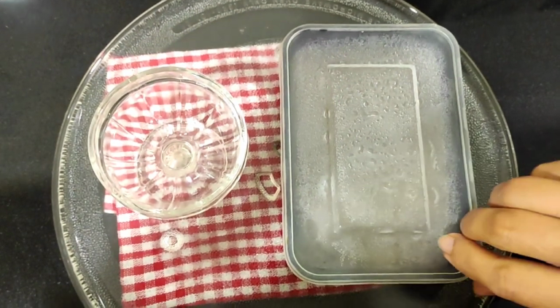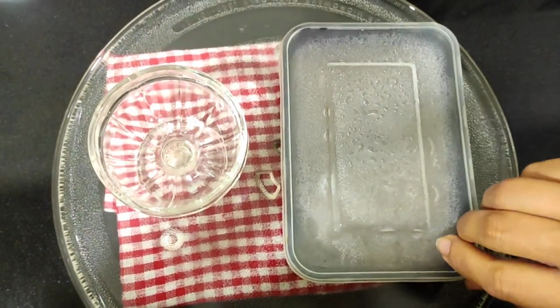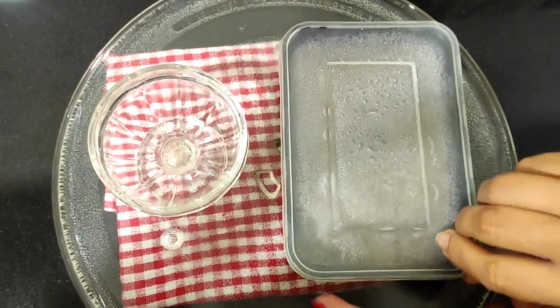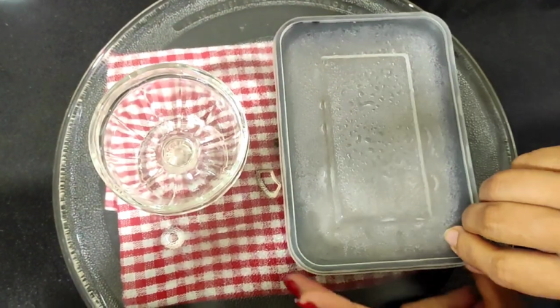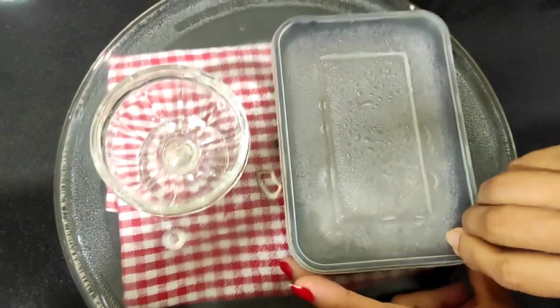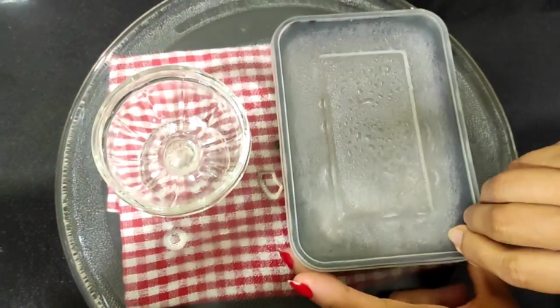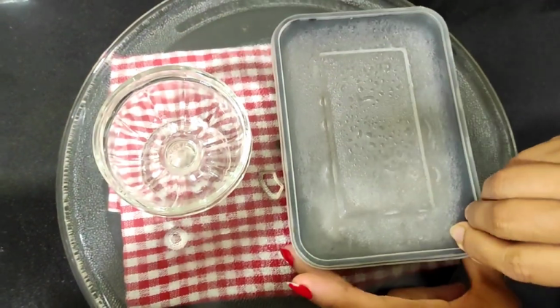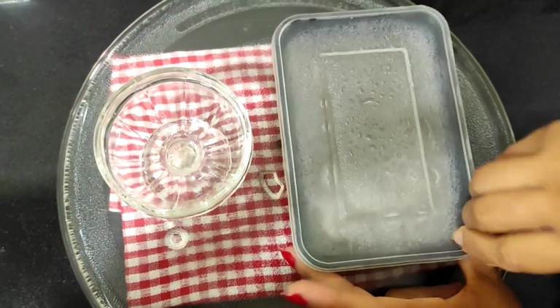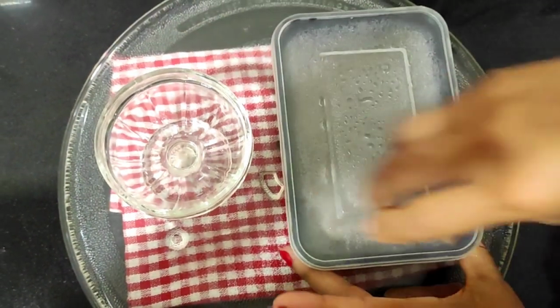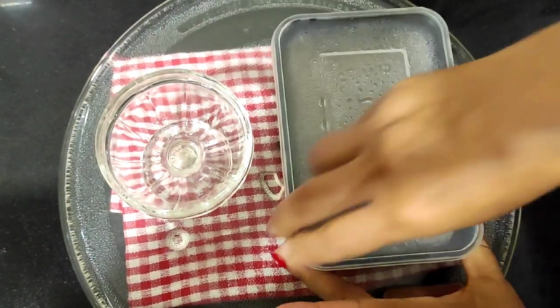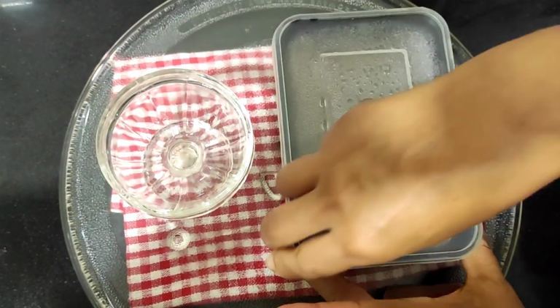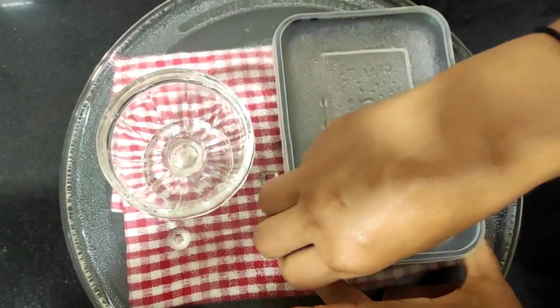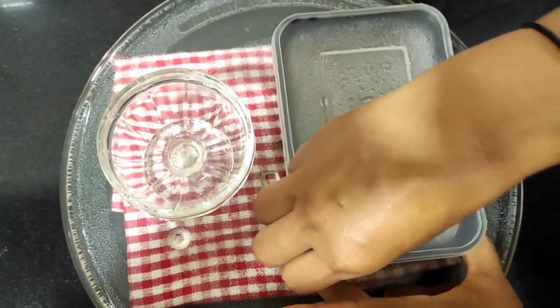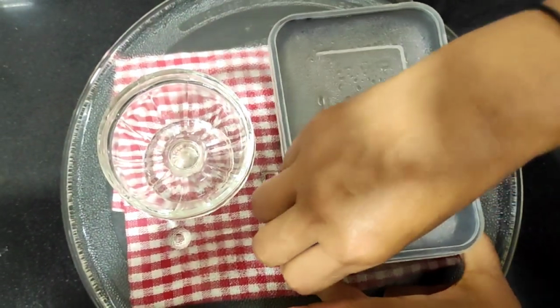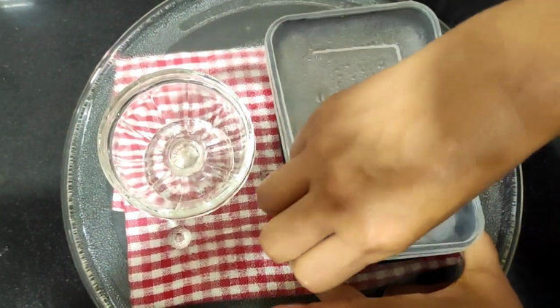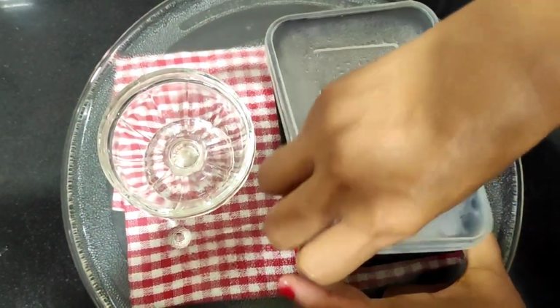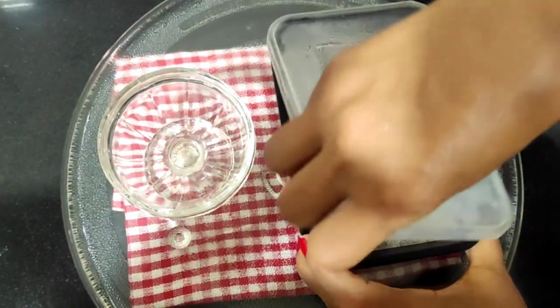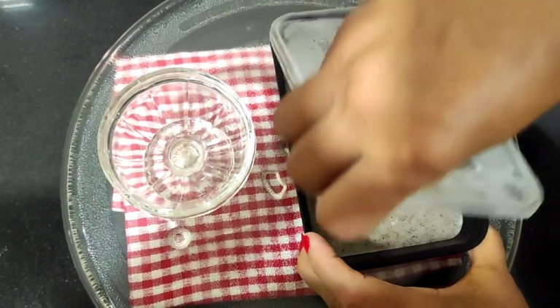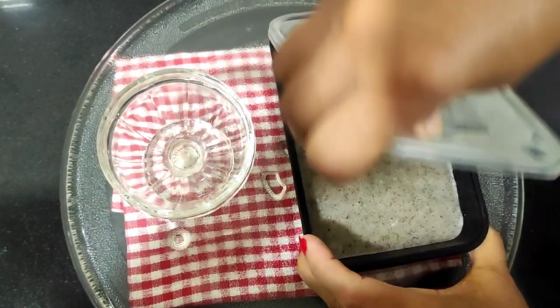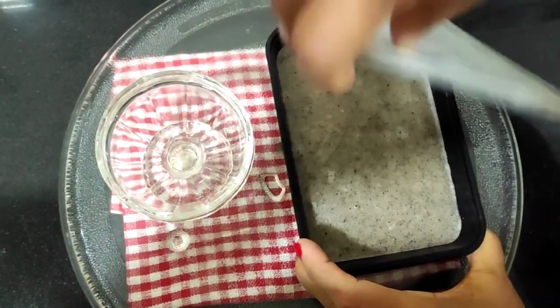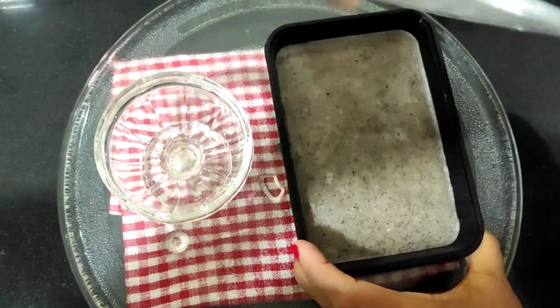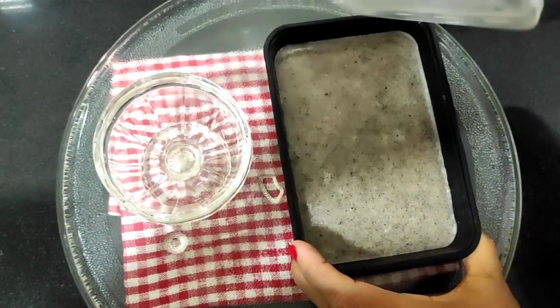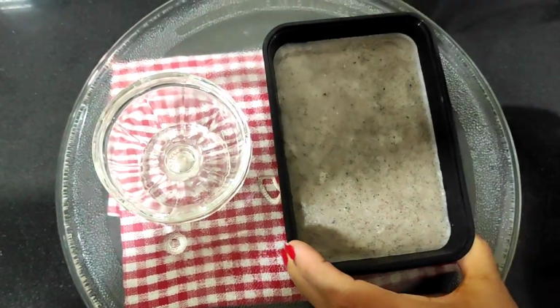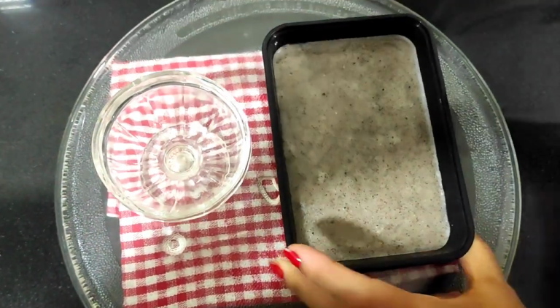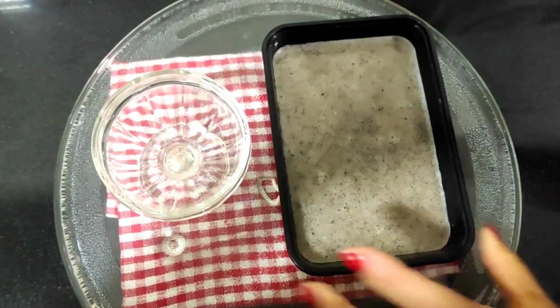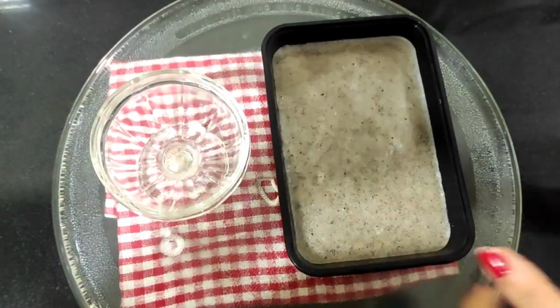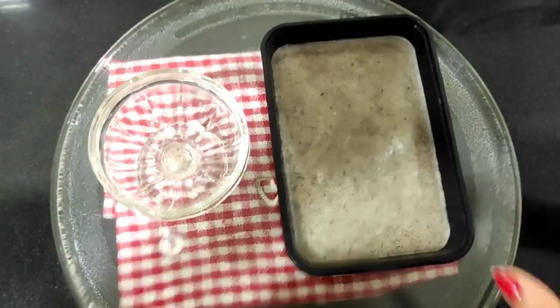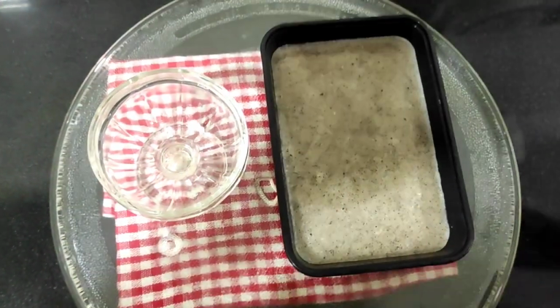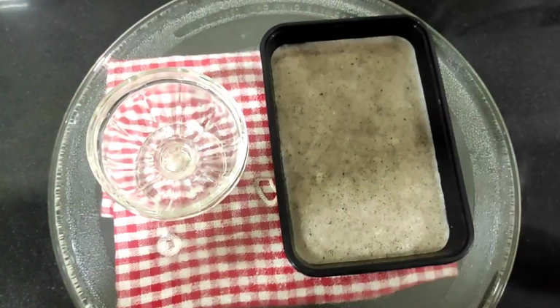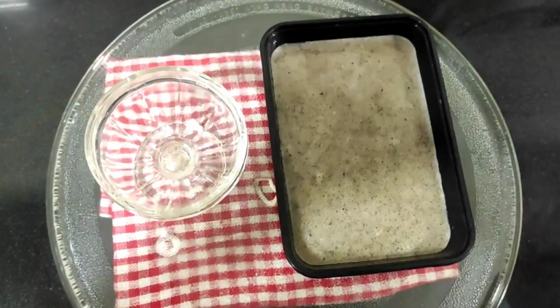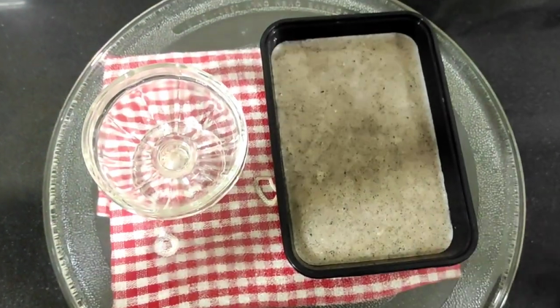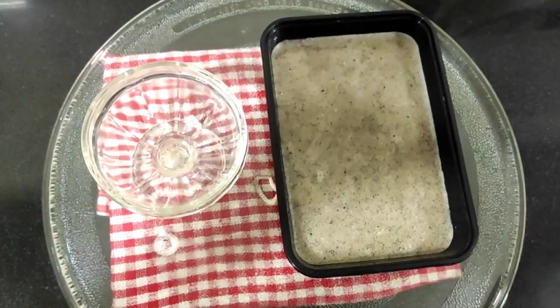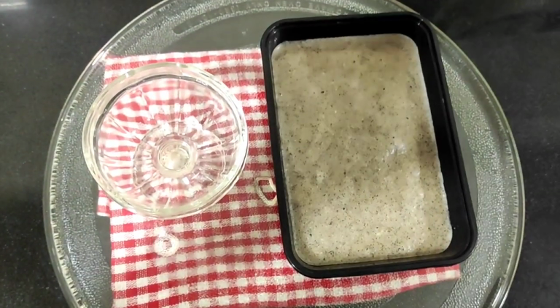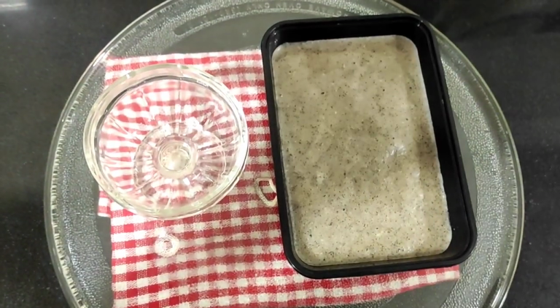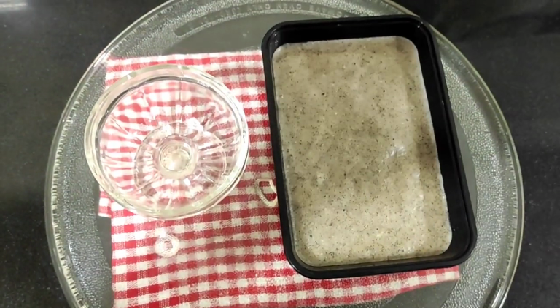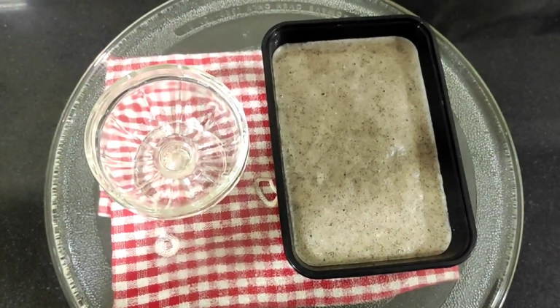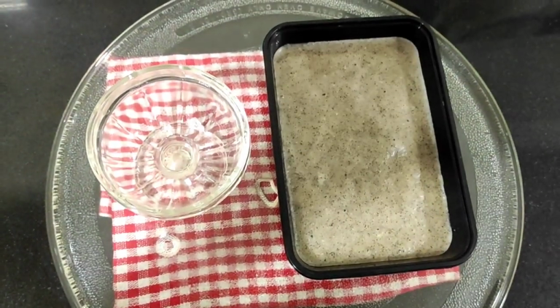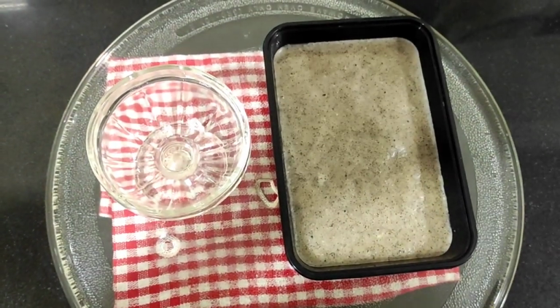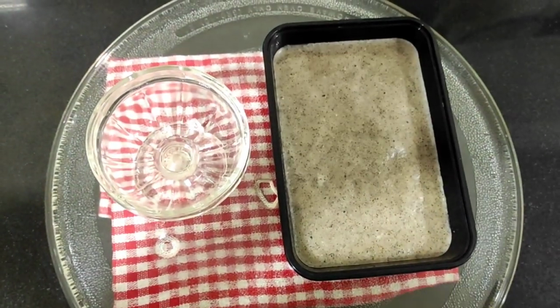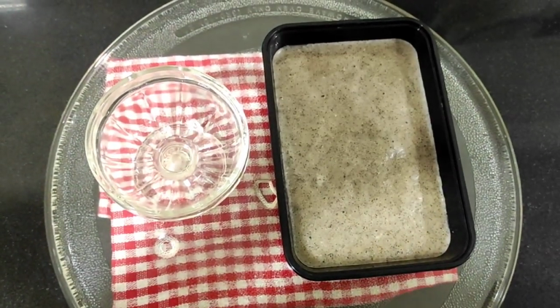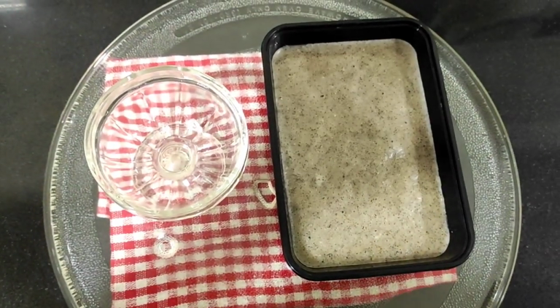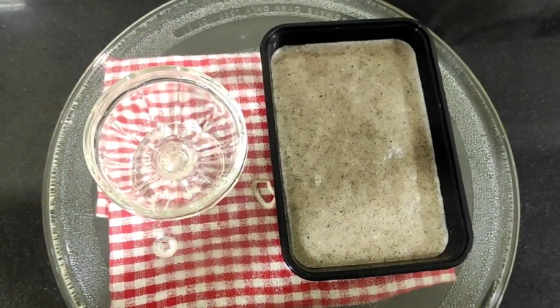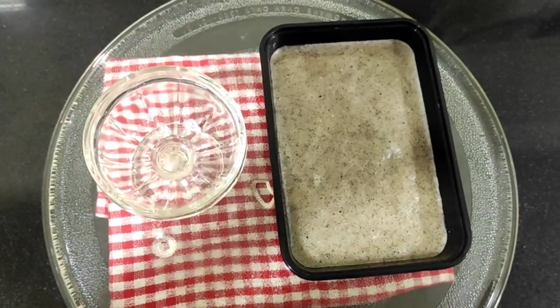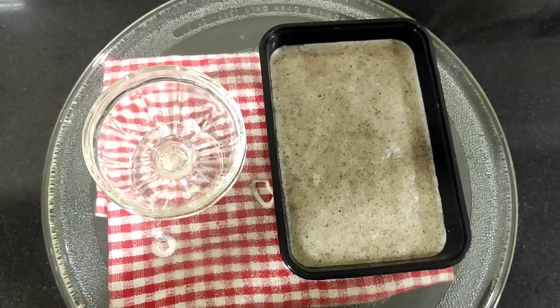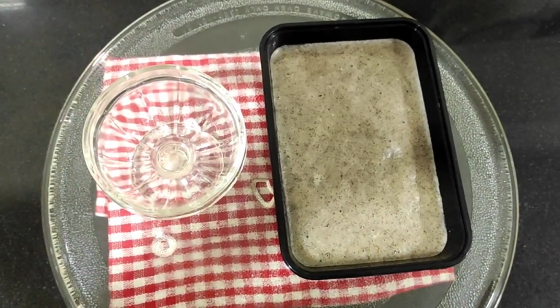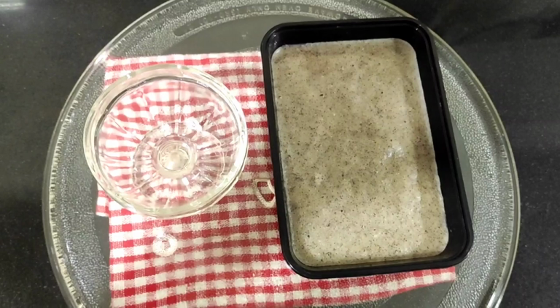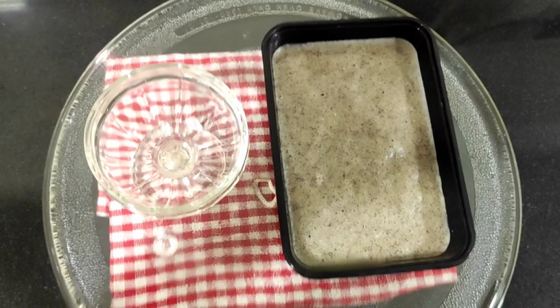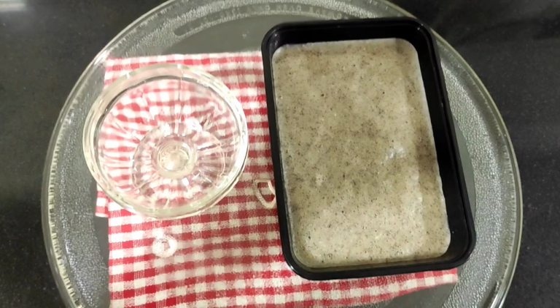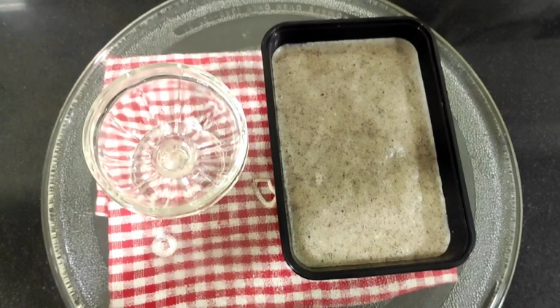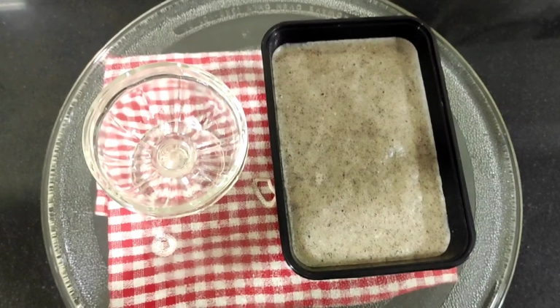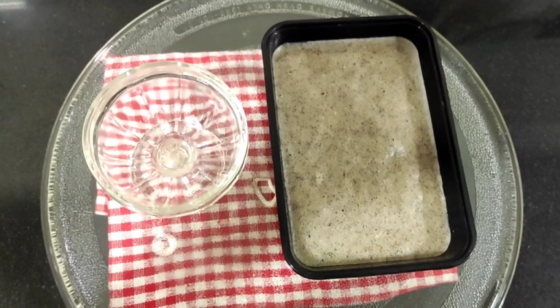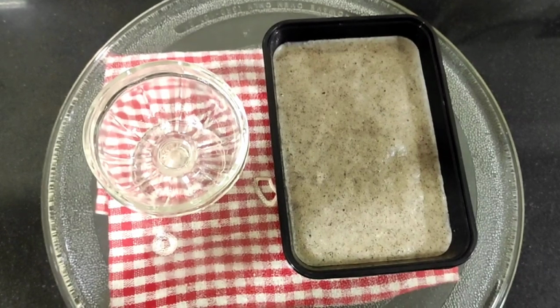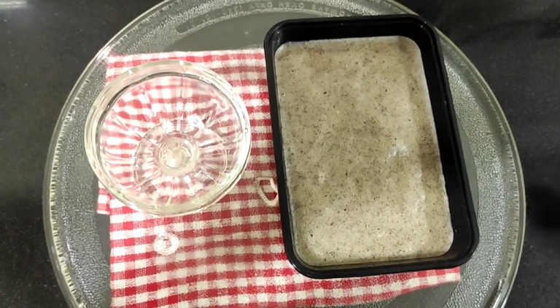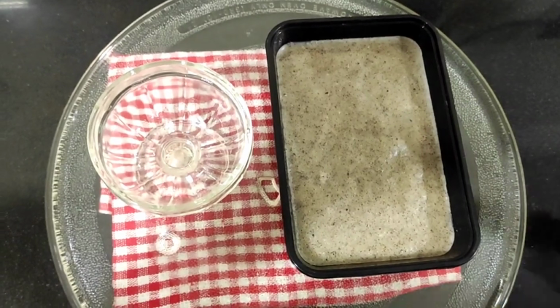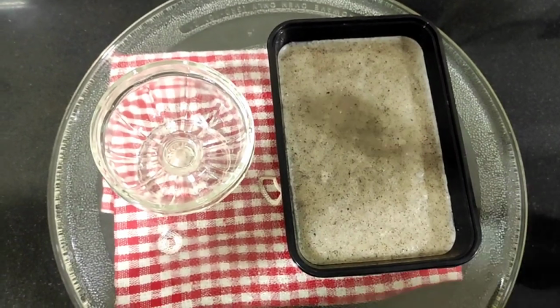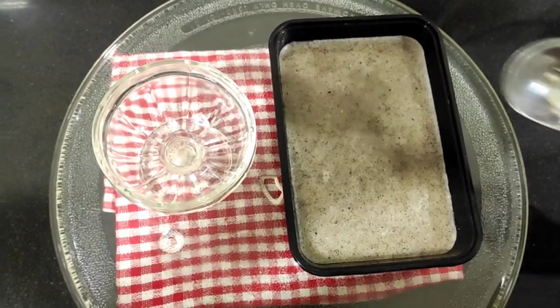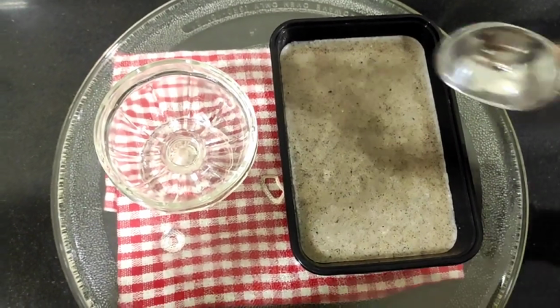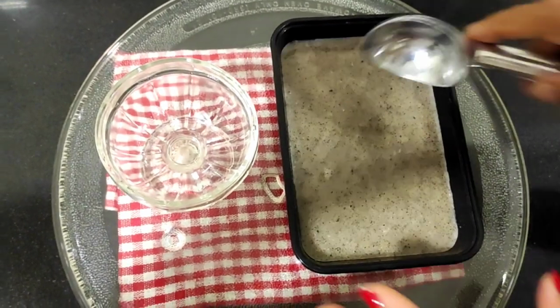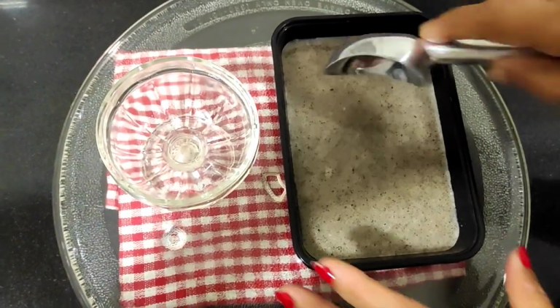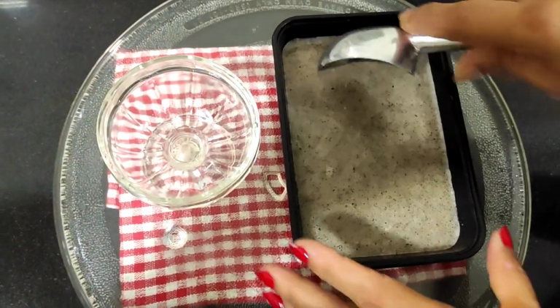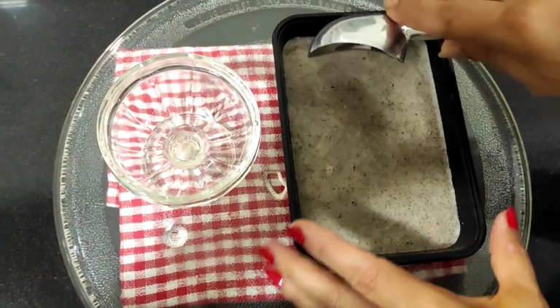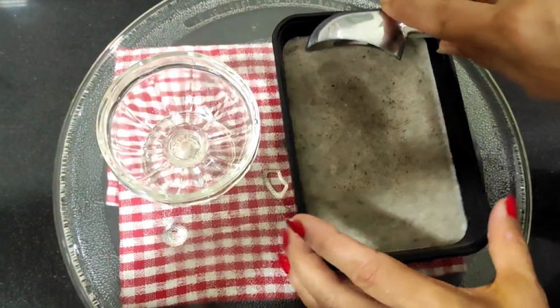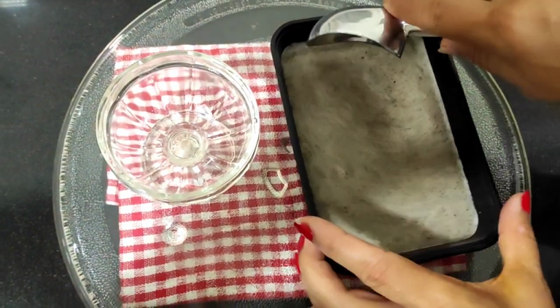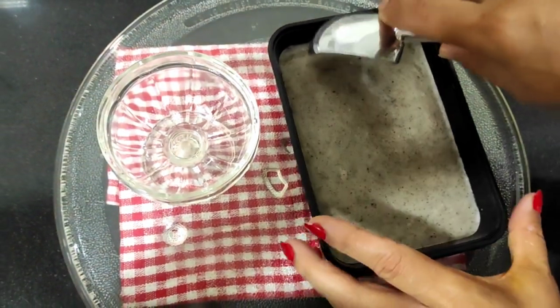Now here the dragon fruit sorbet has also frozen very well. So now I'll serve it out.